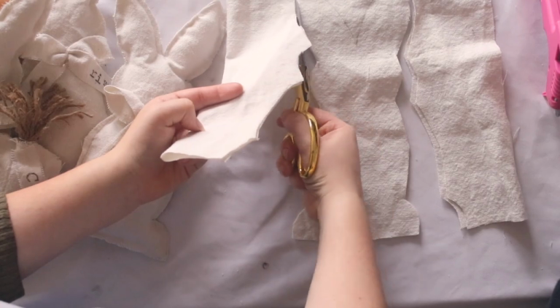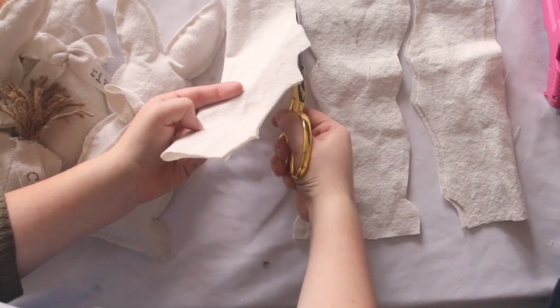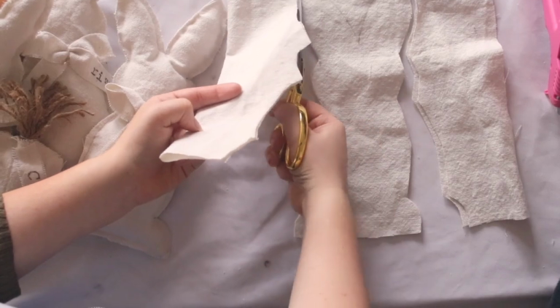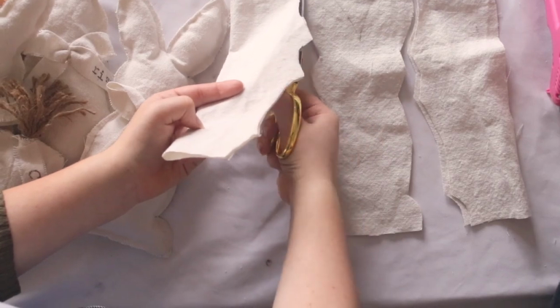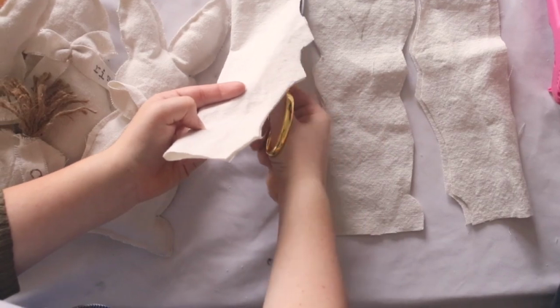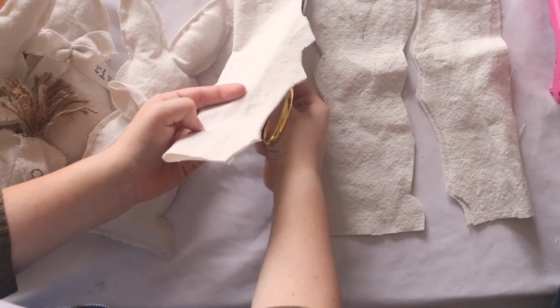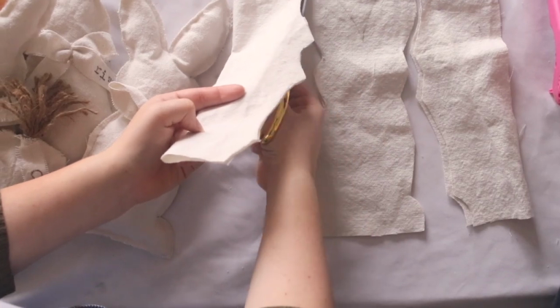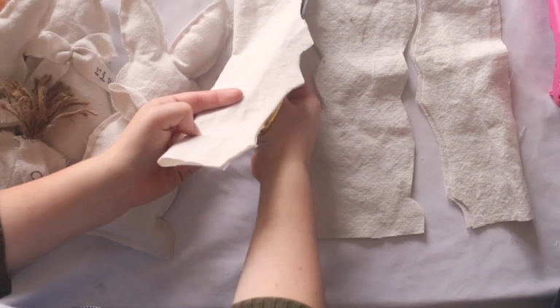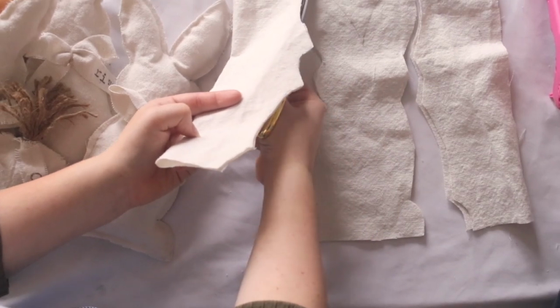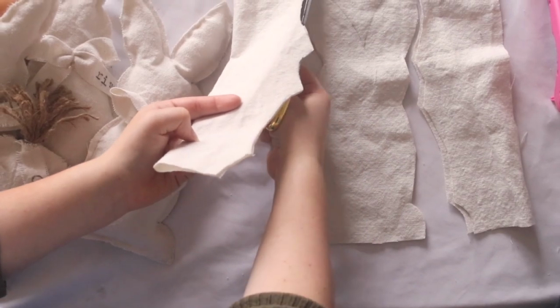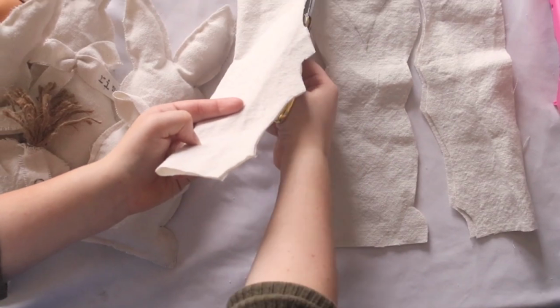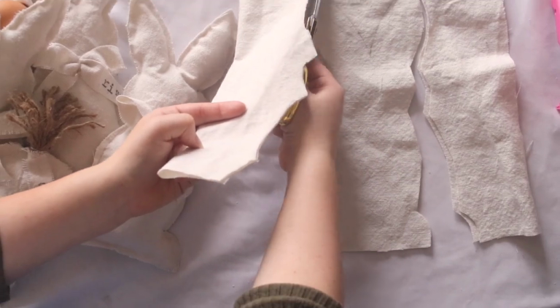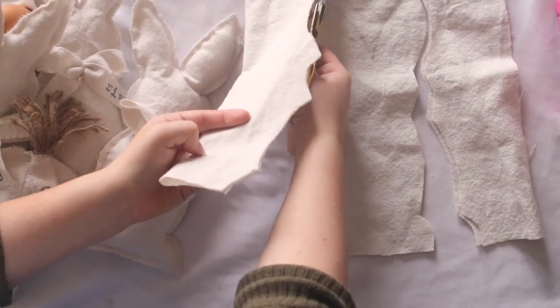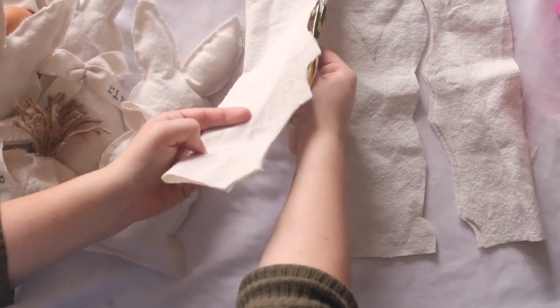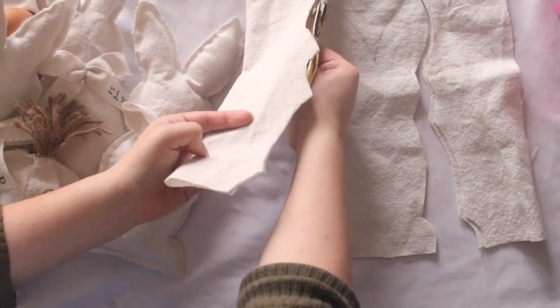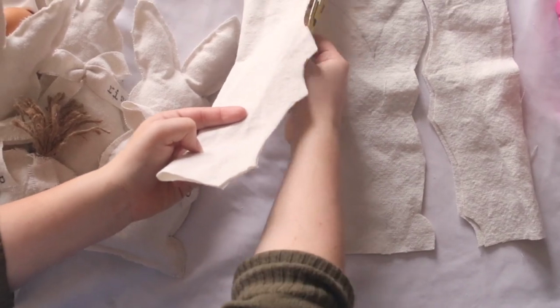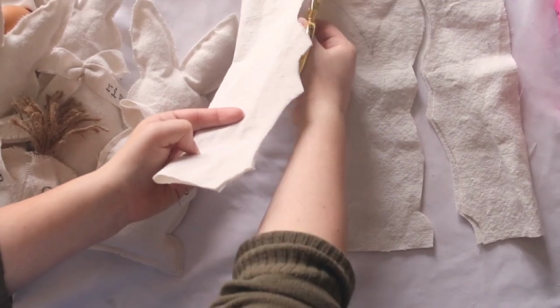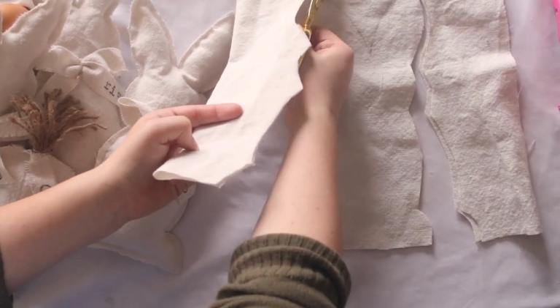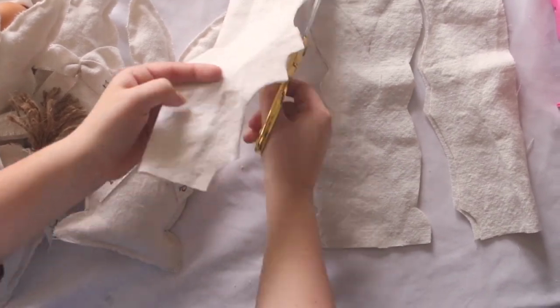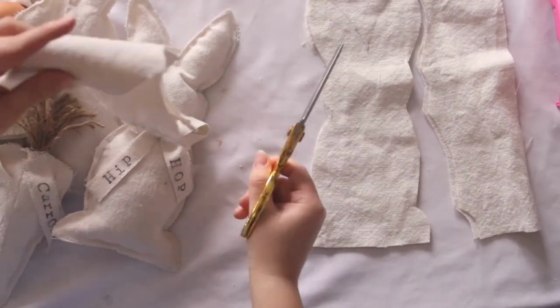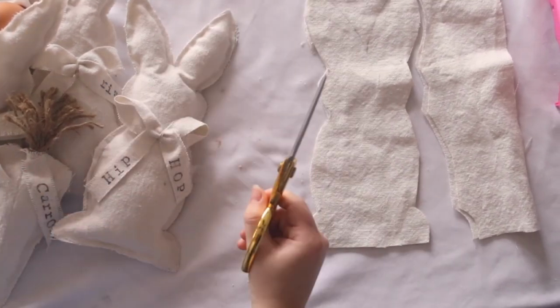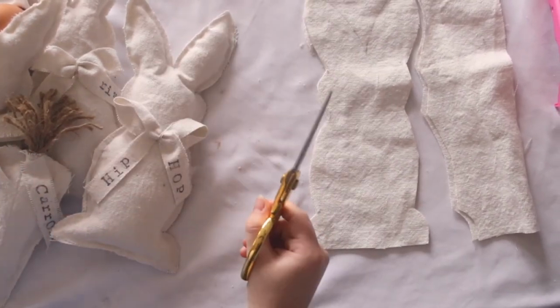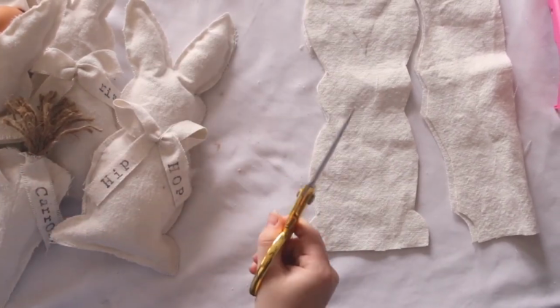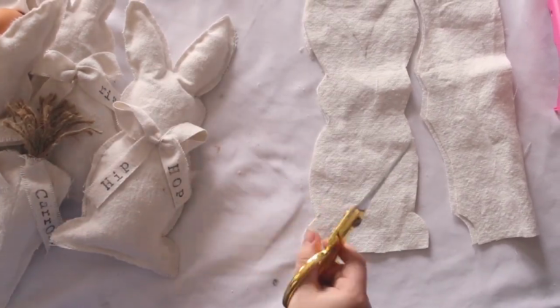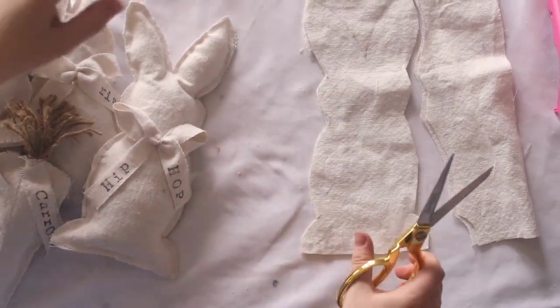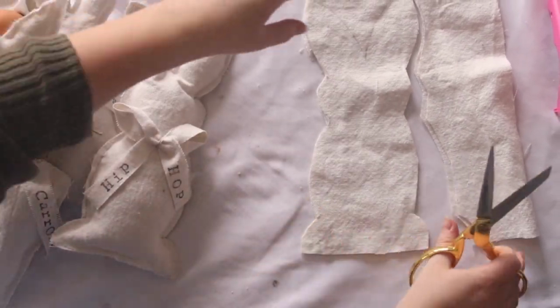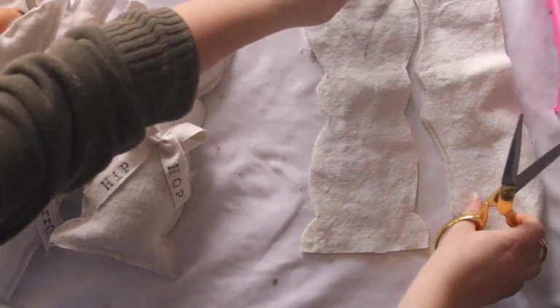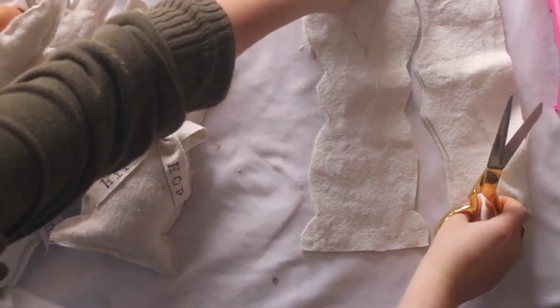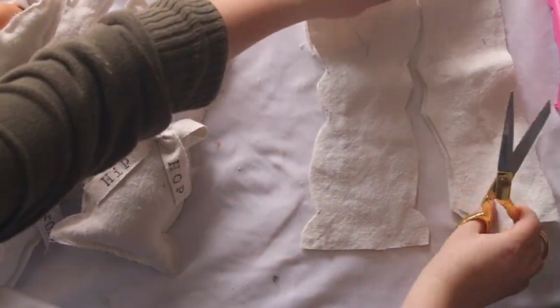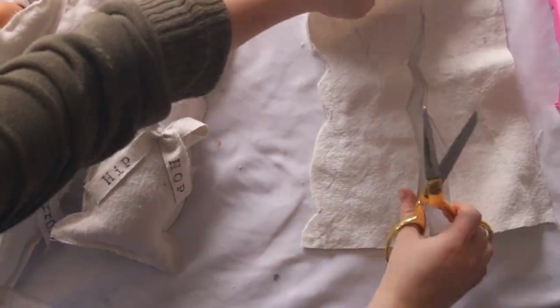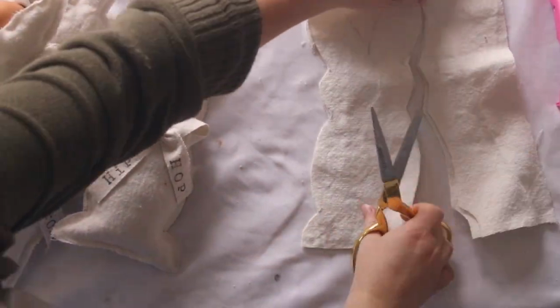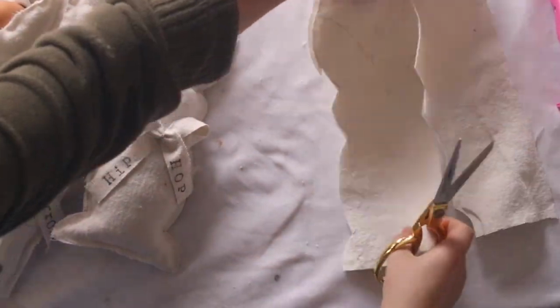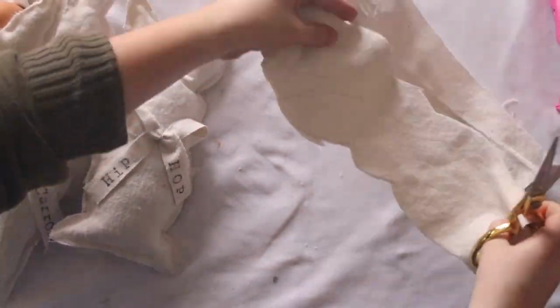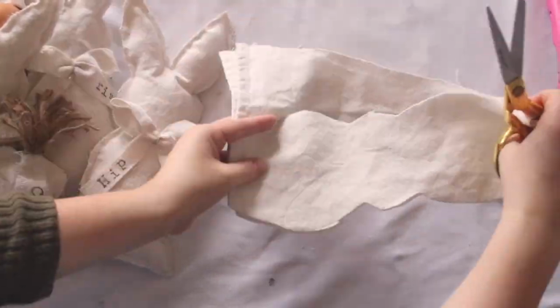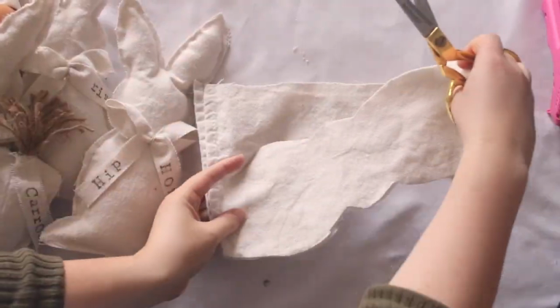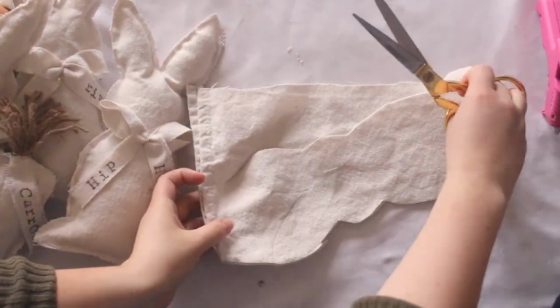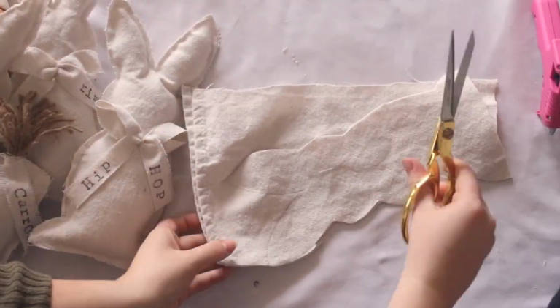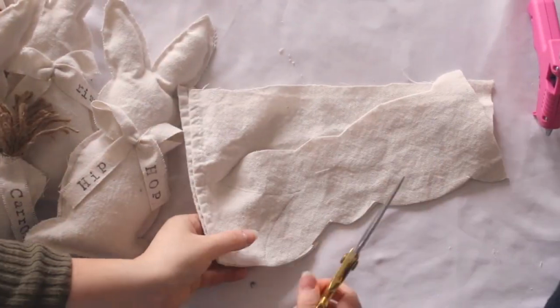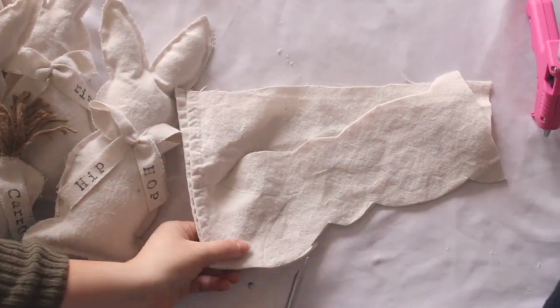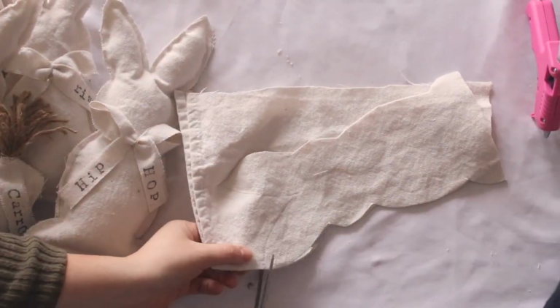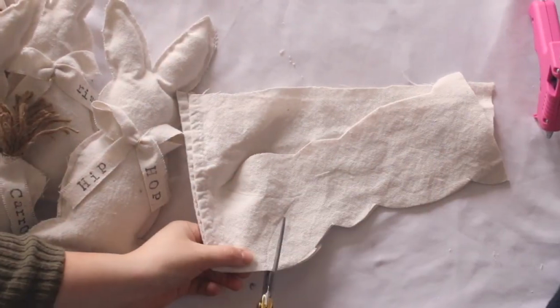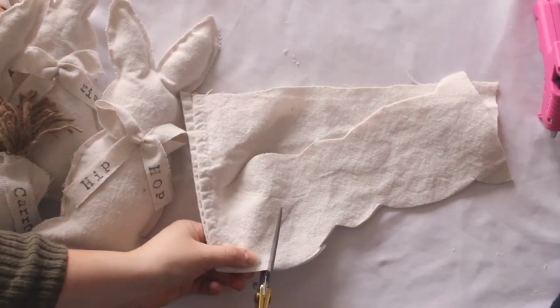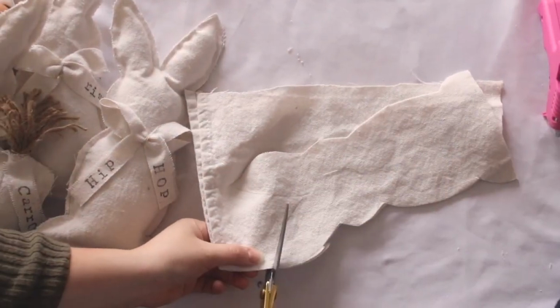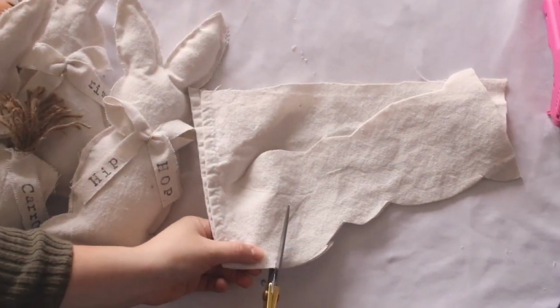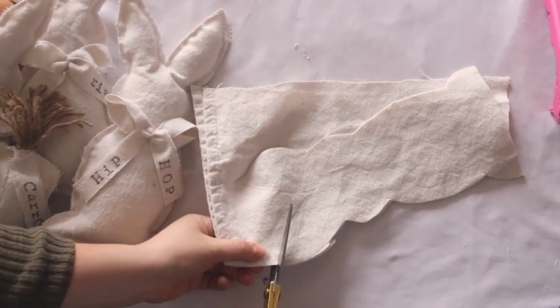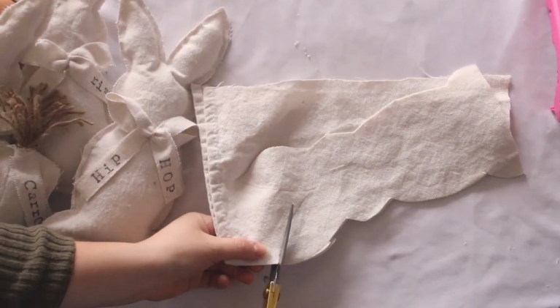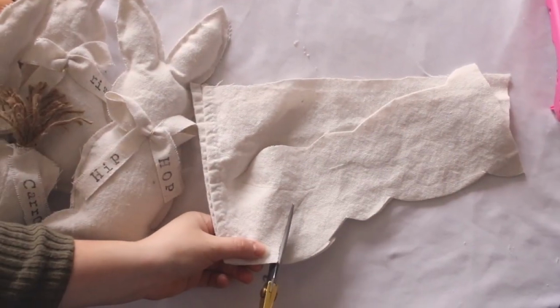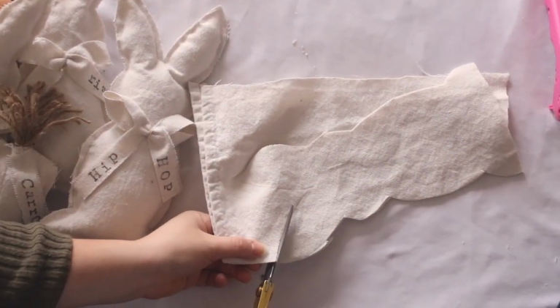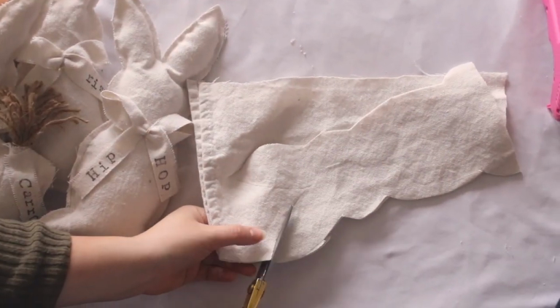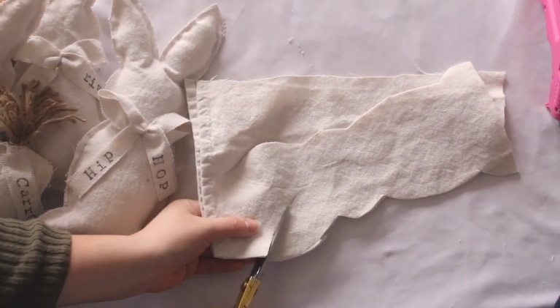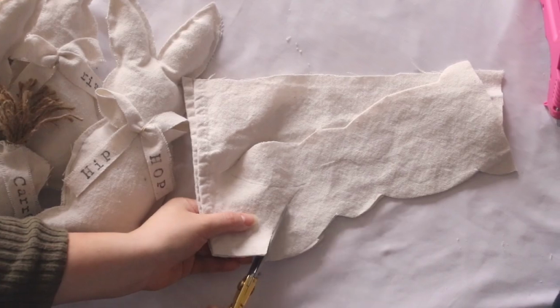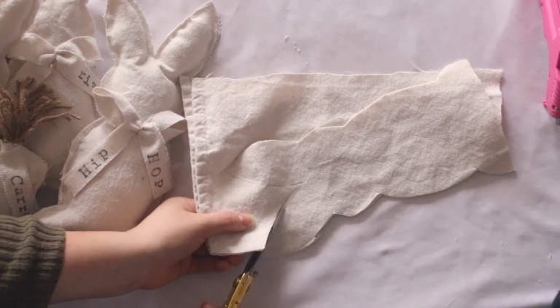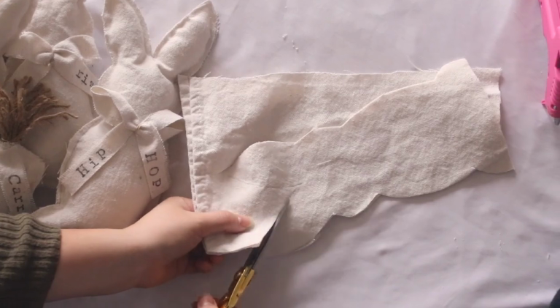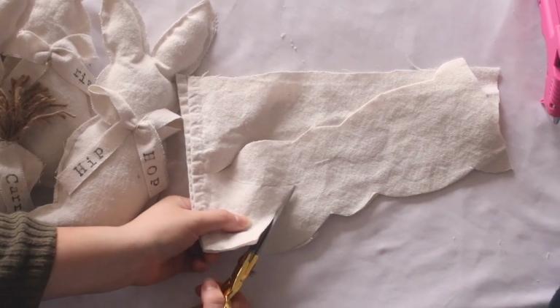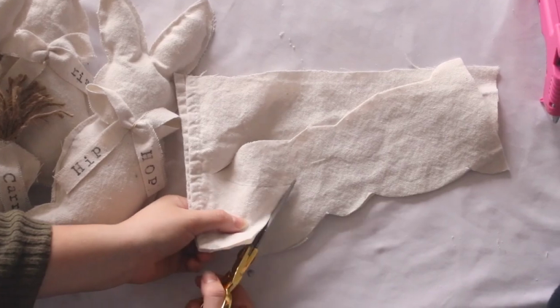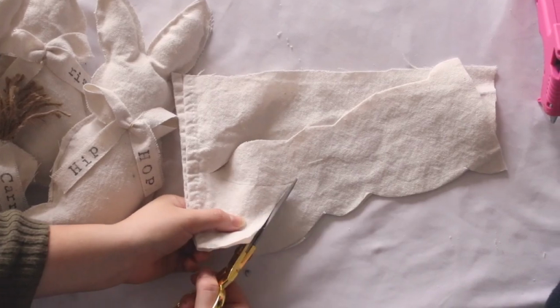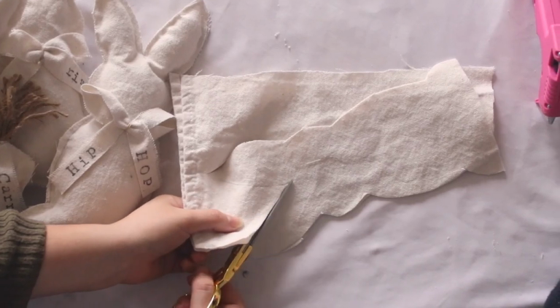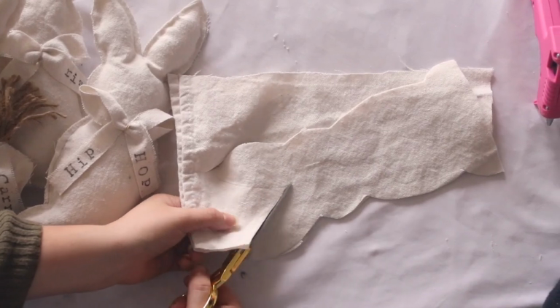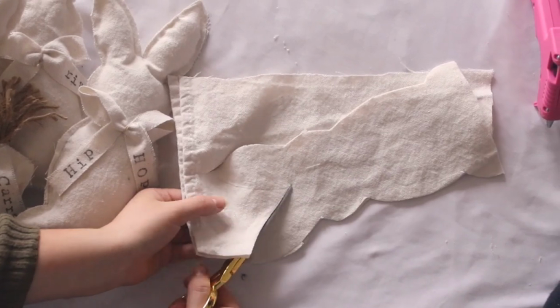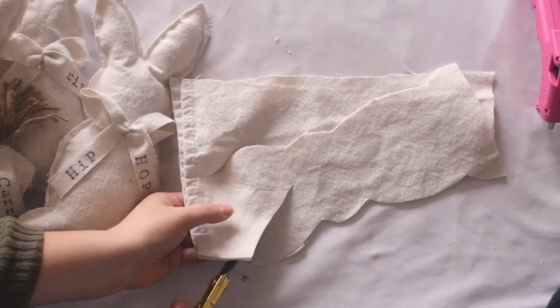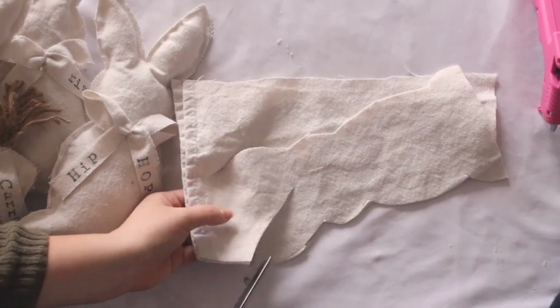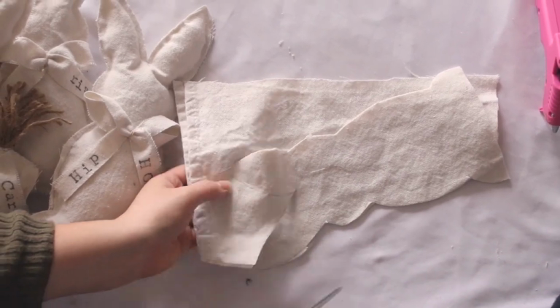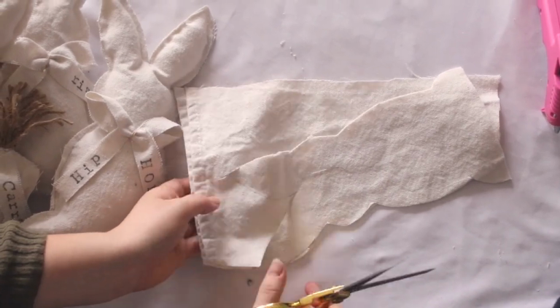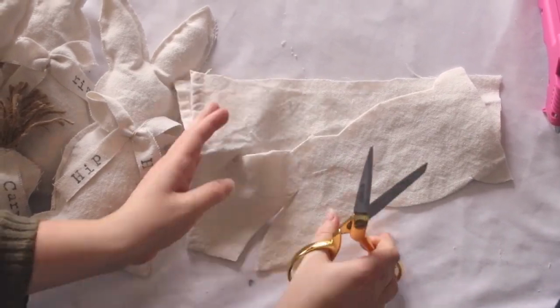I personally like fraying. I think it adds to that farmhouse vibe and gives that worn look that I'm always going for.